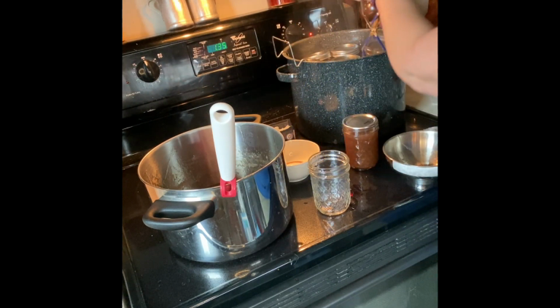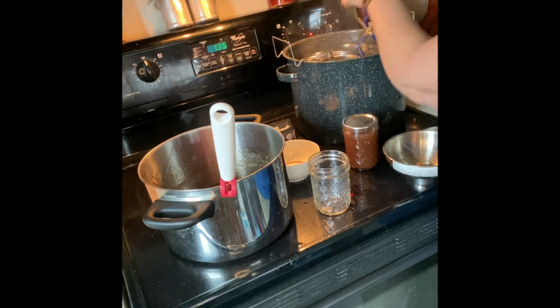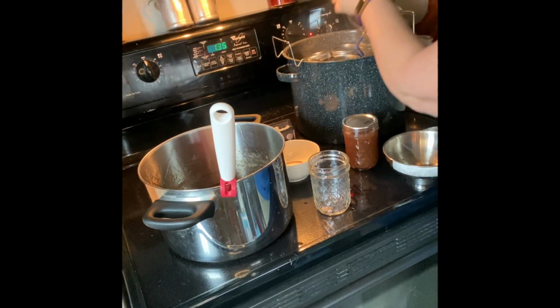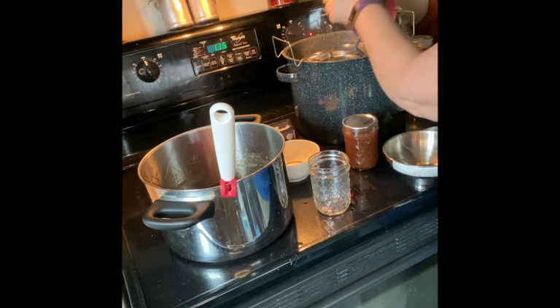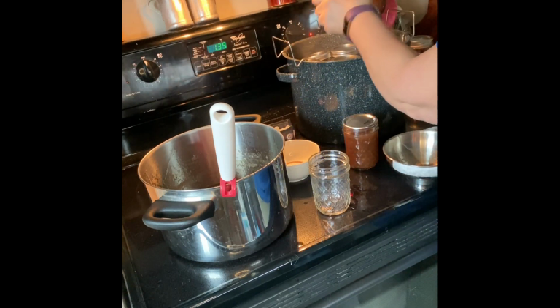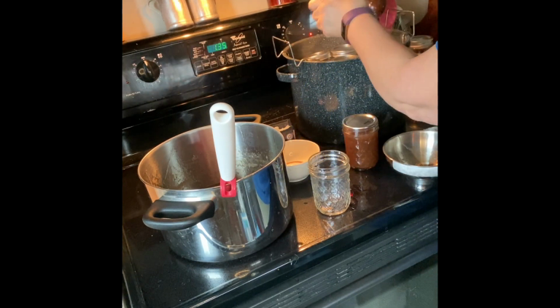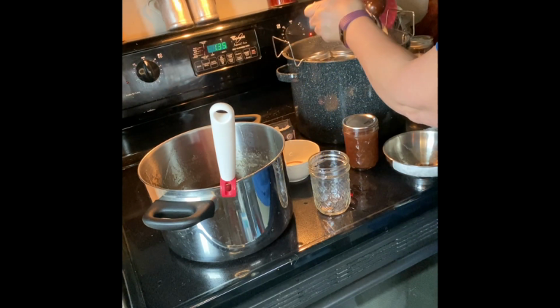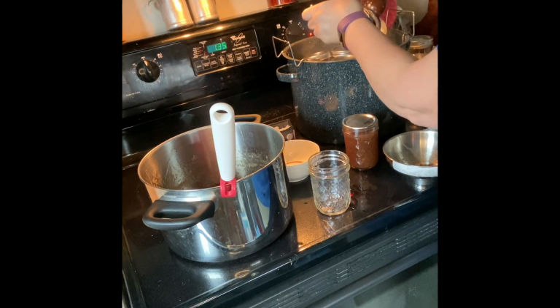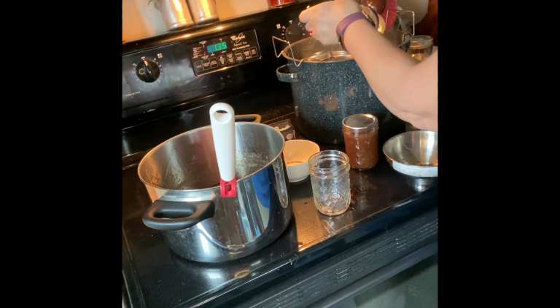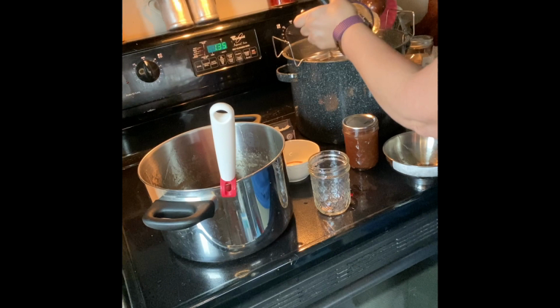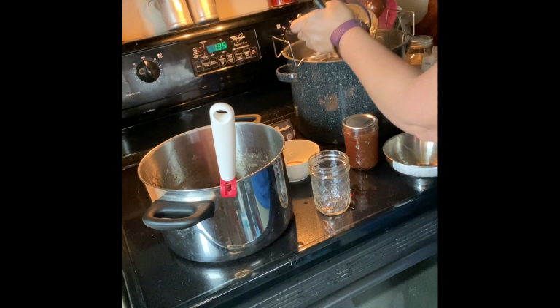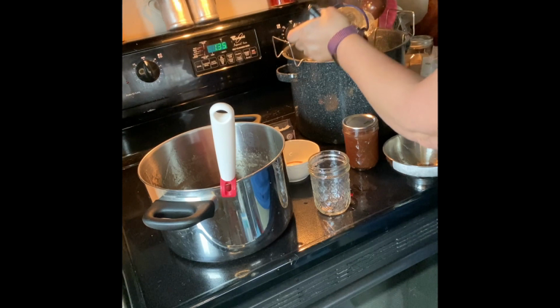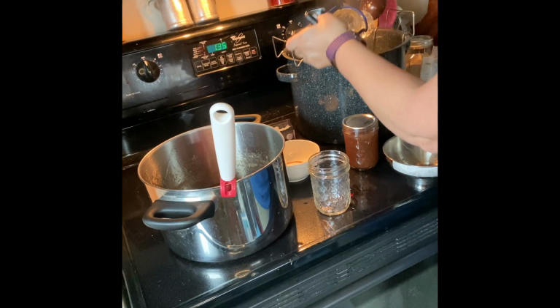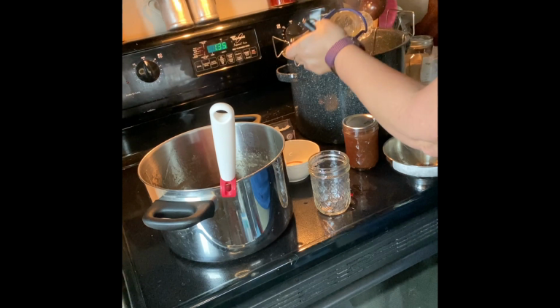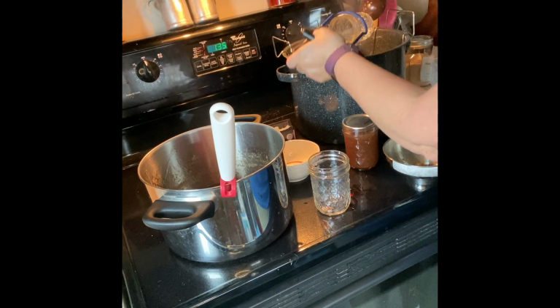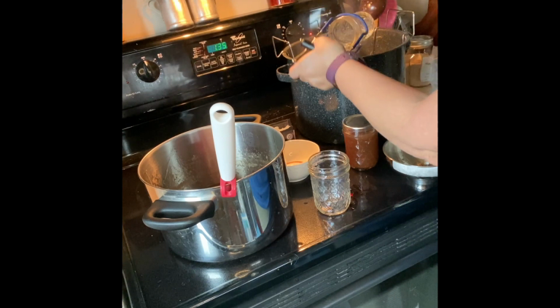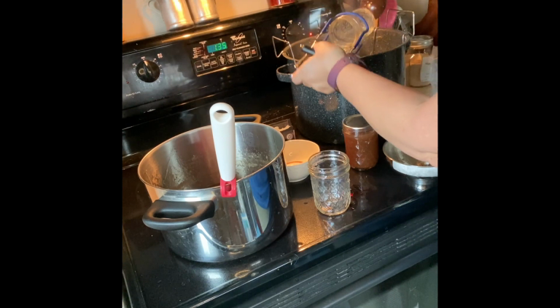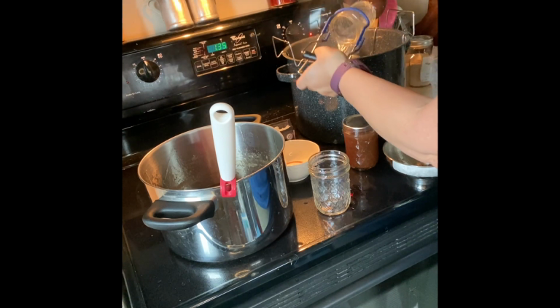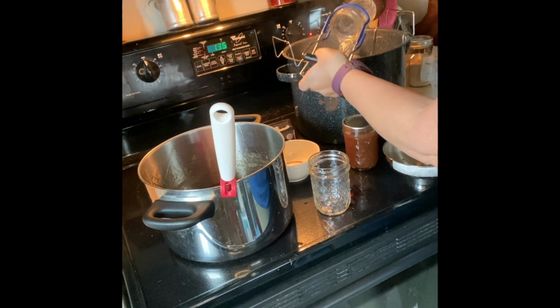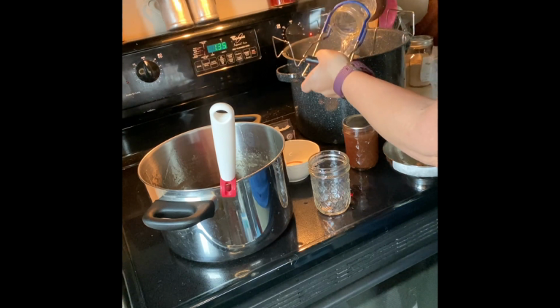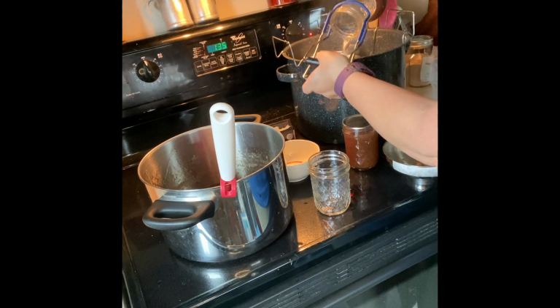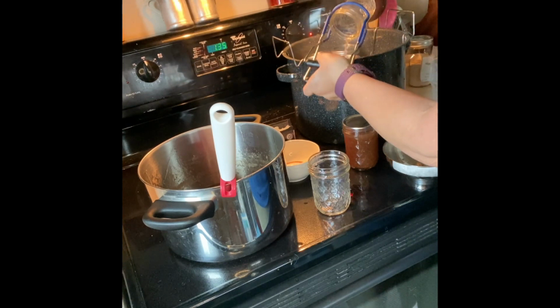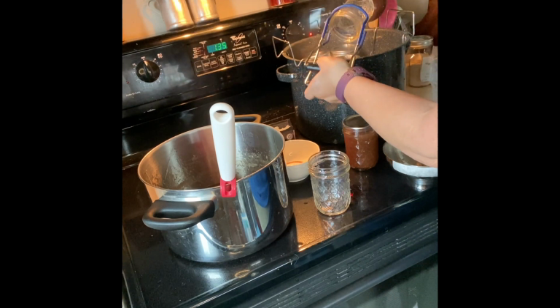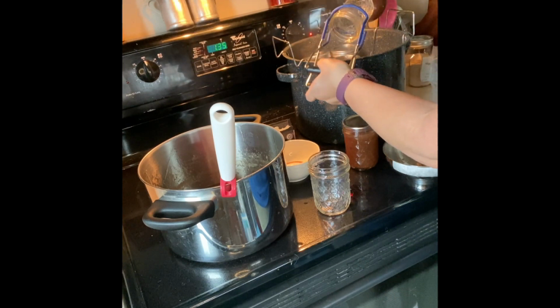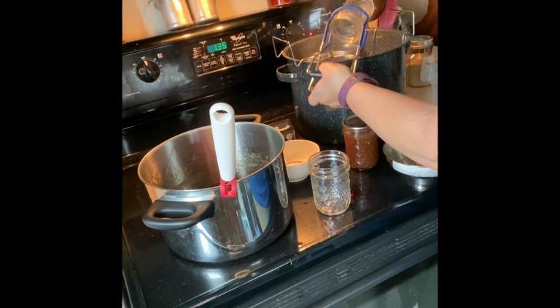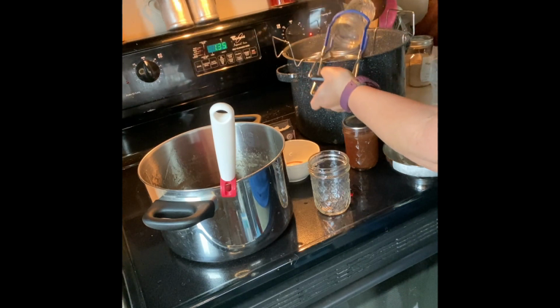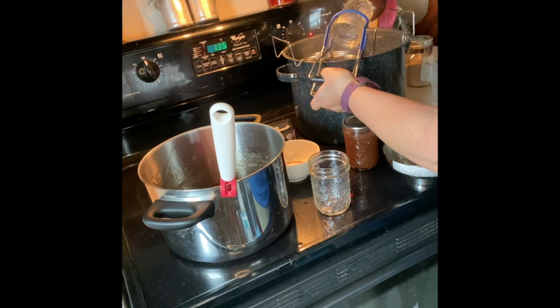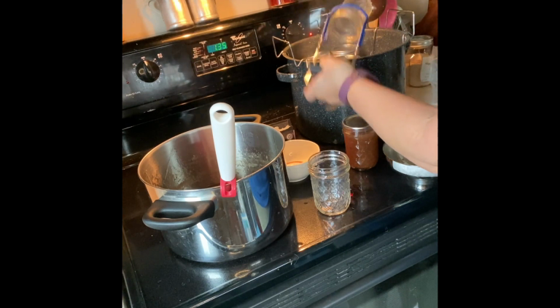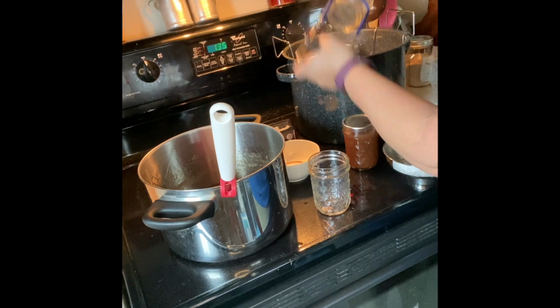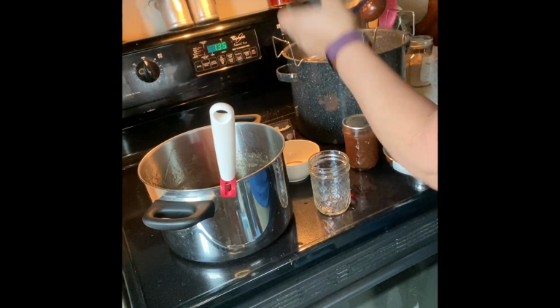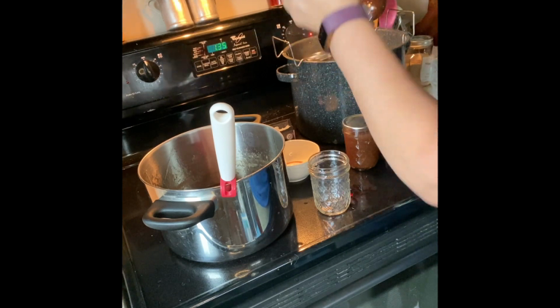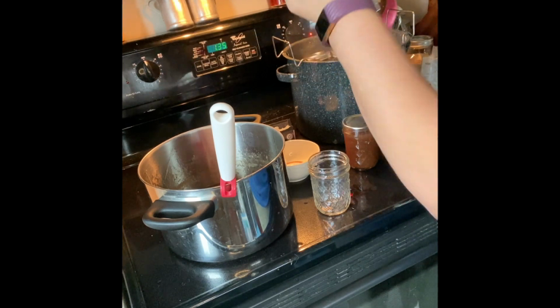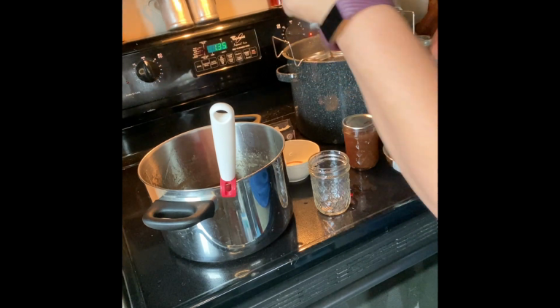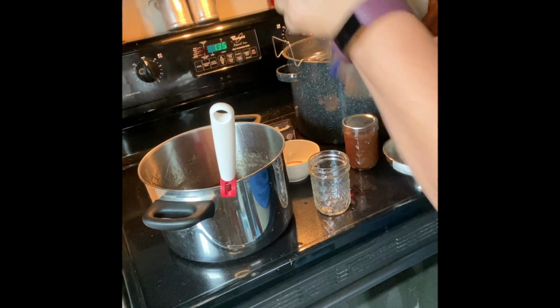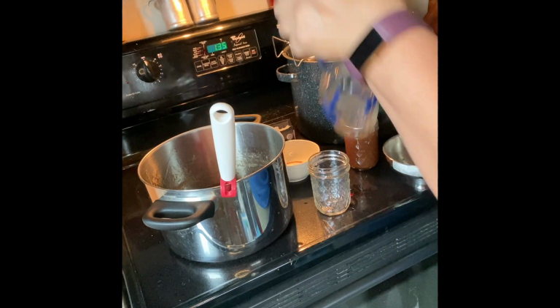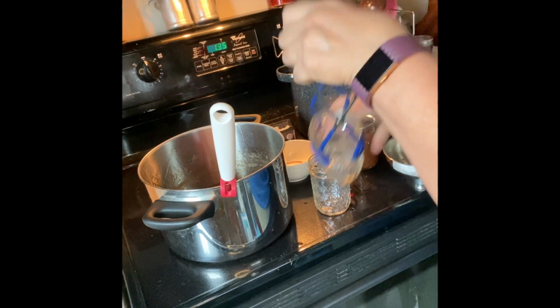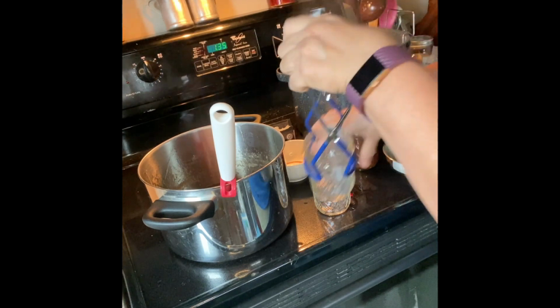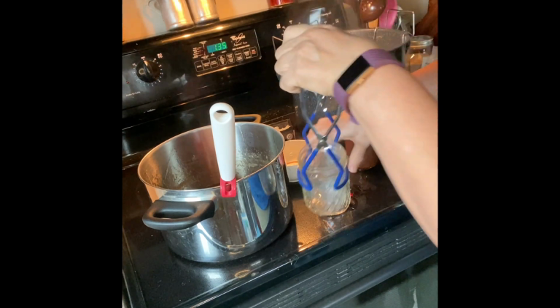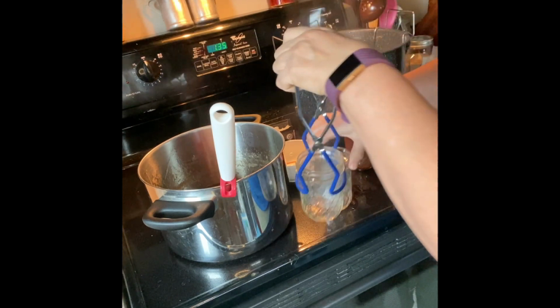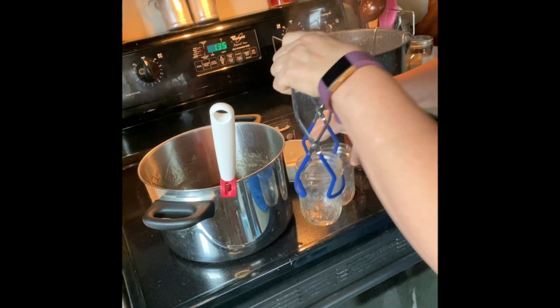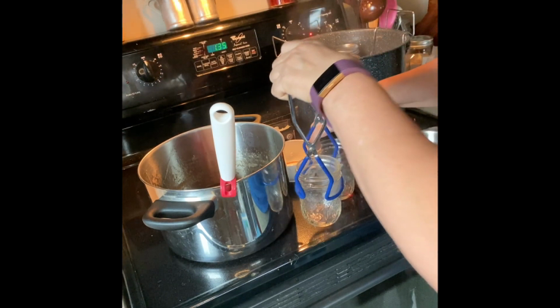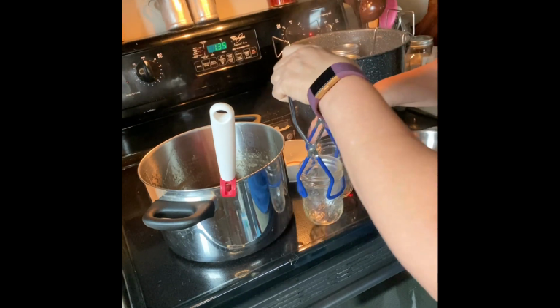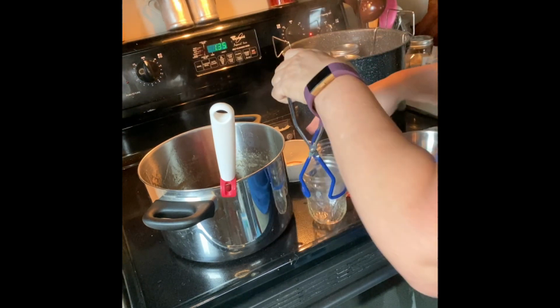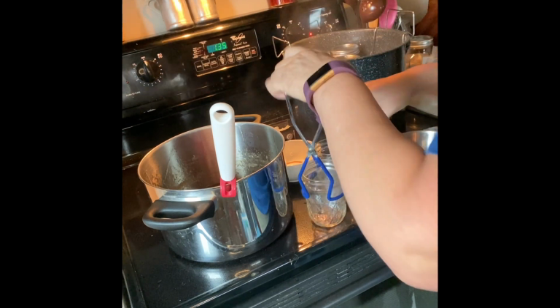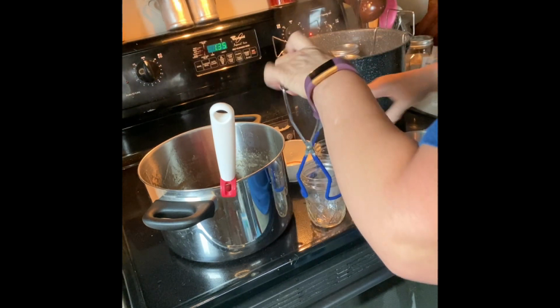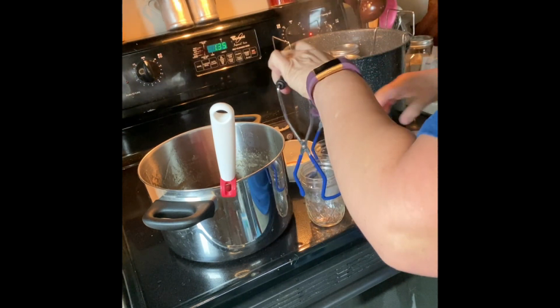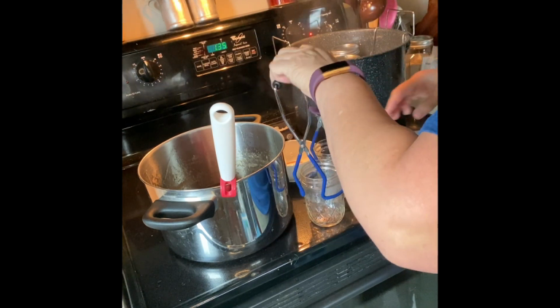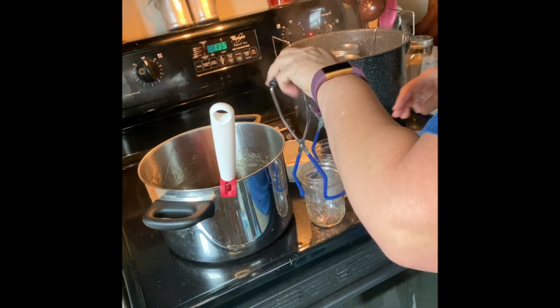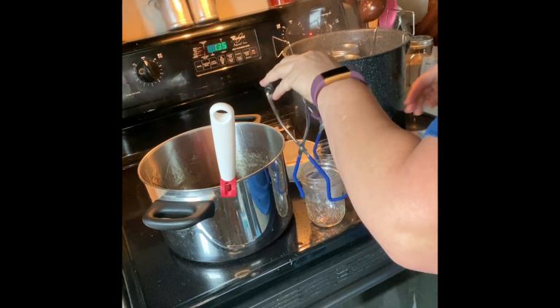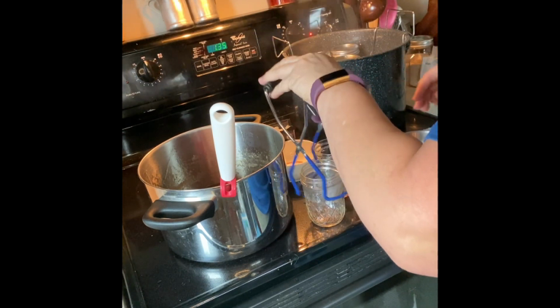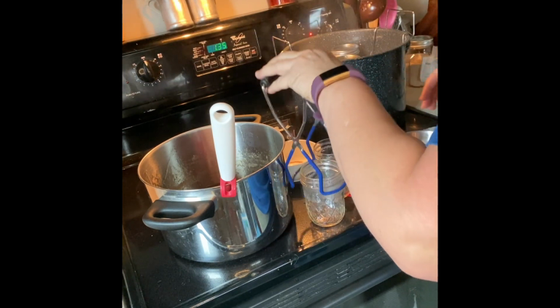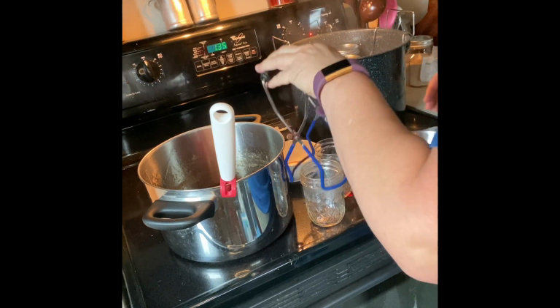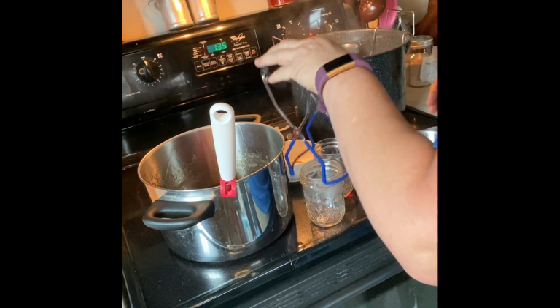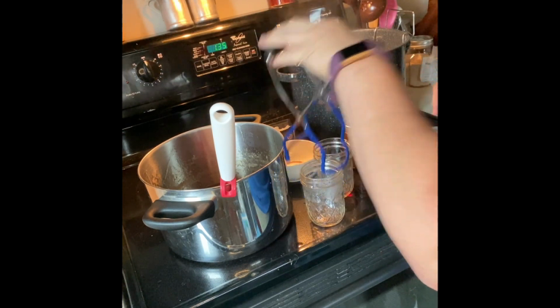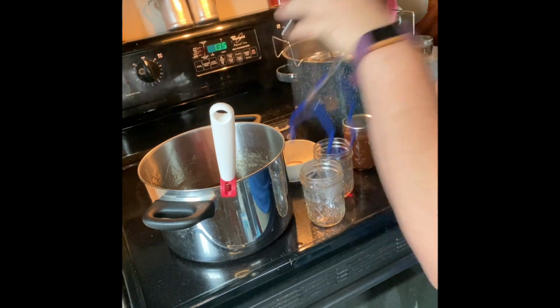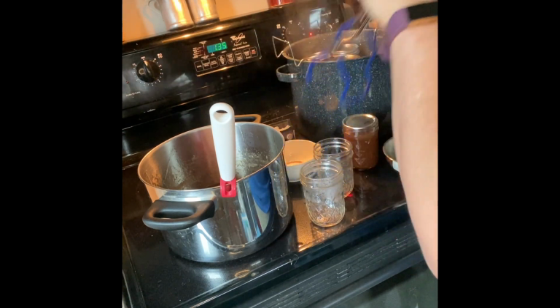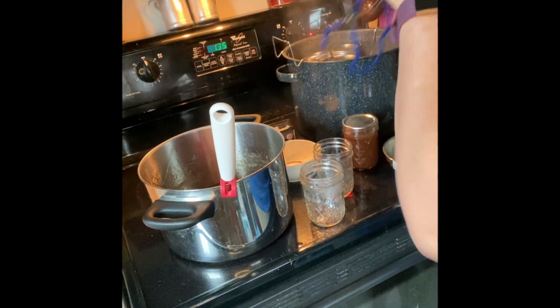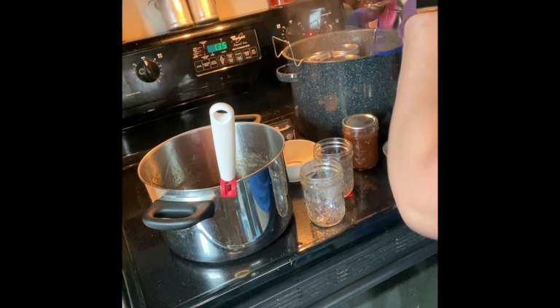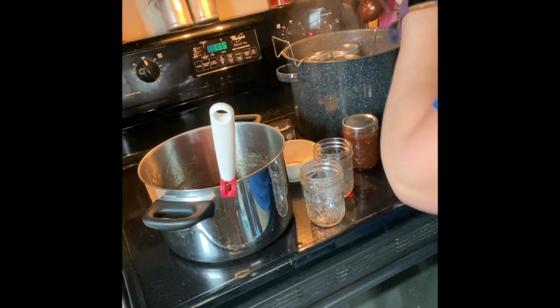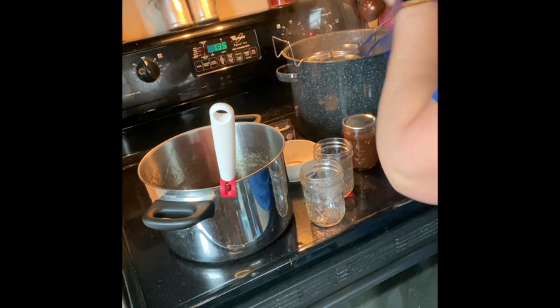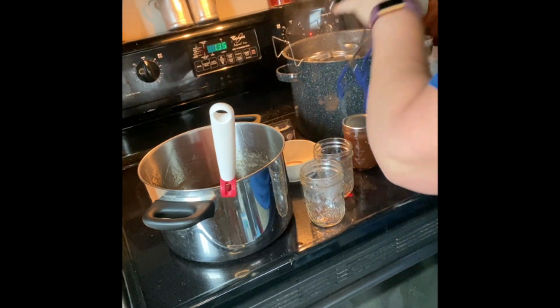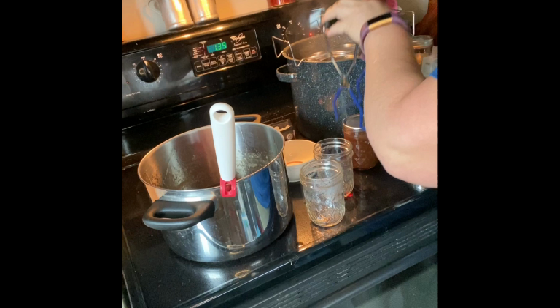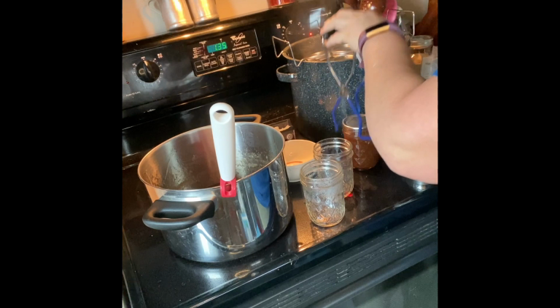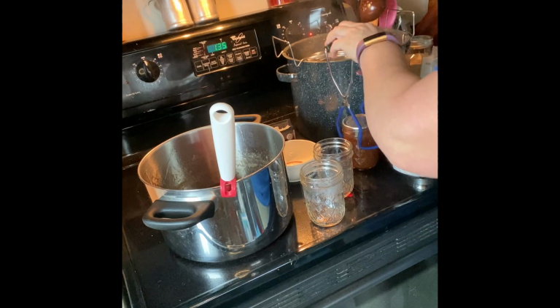I think I have enough for one more jar. I'll actually put a little one in the fridge to use.